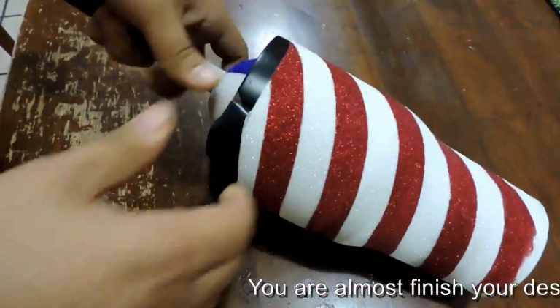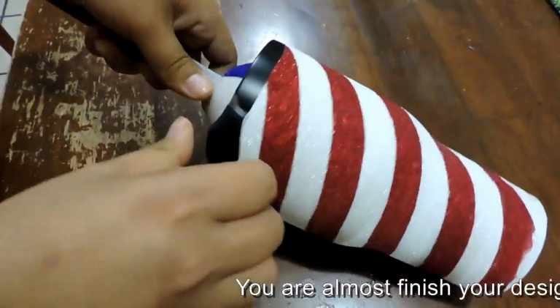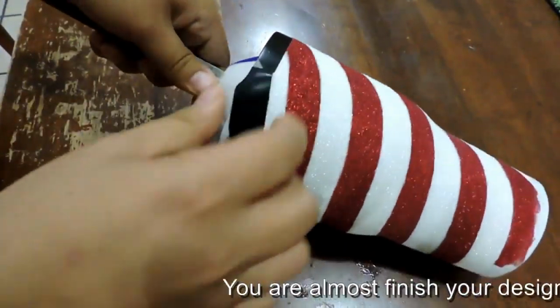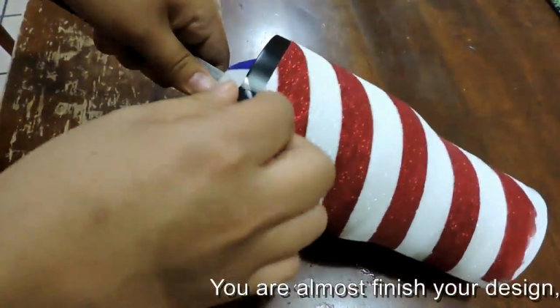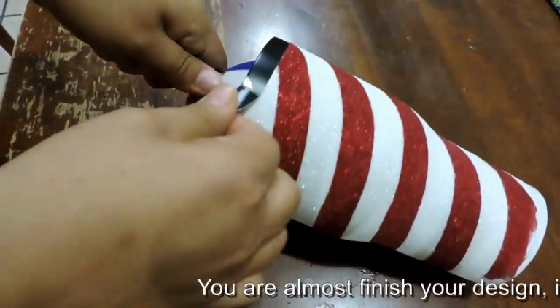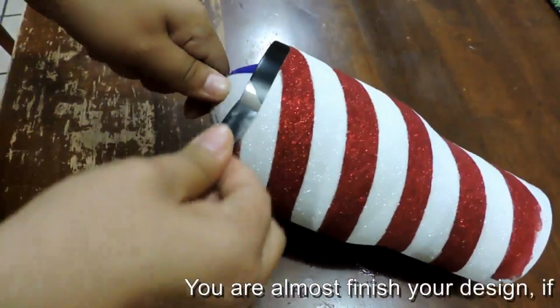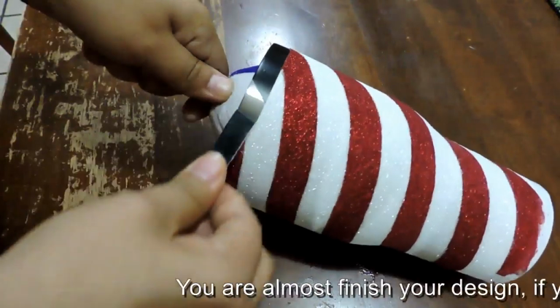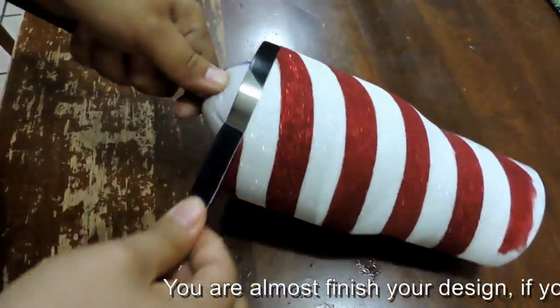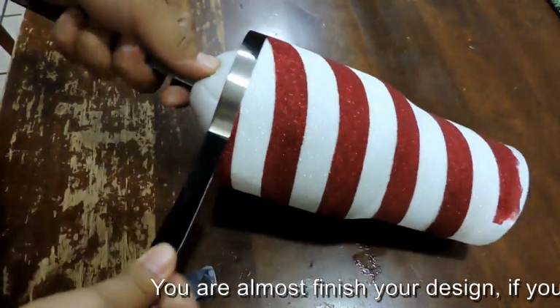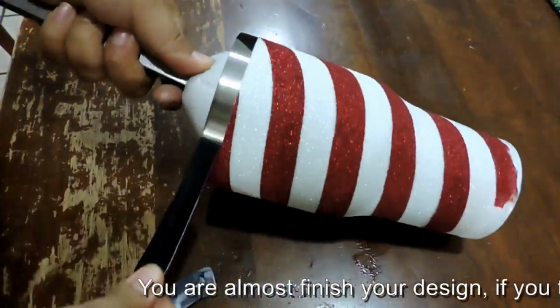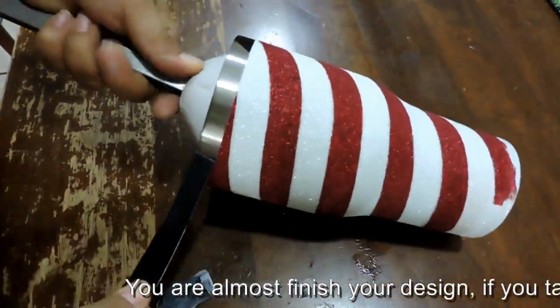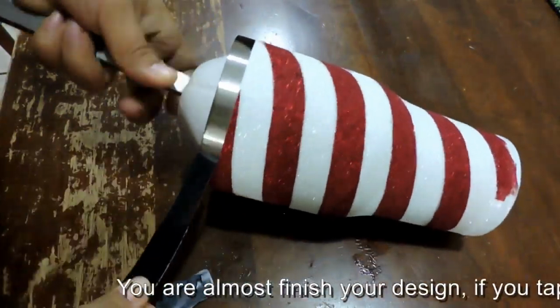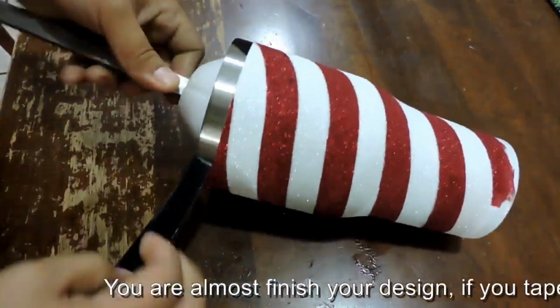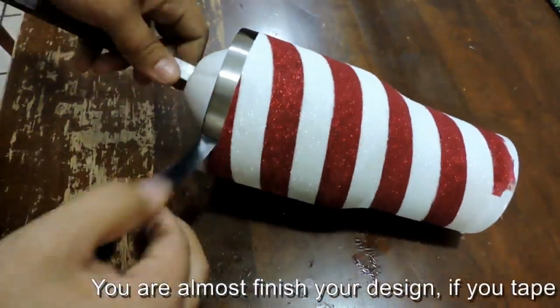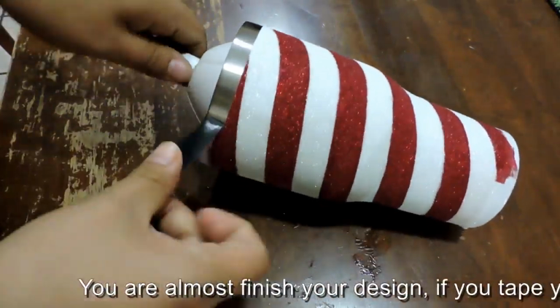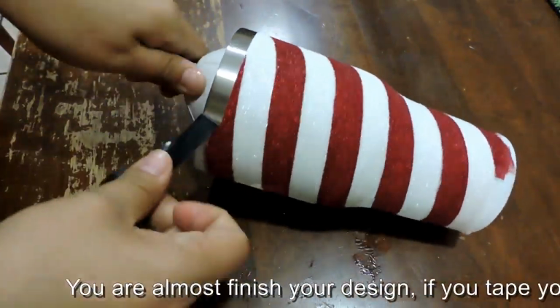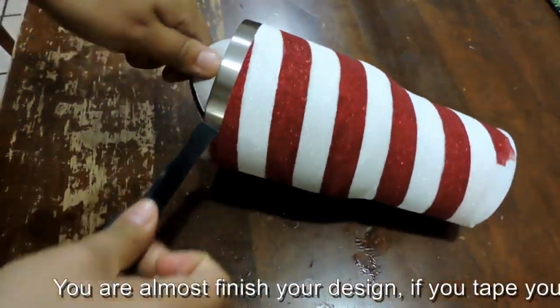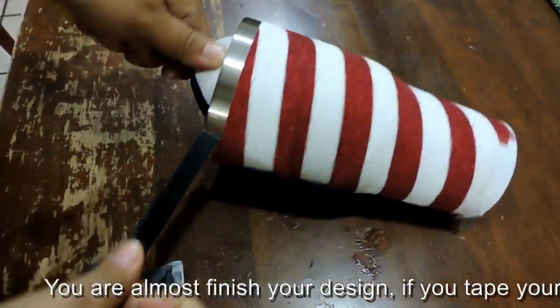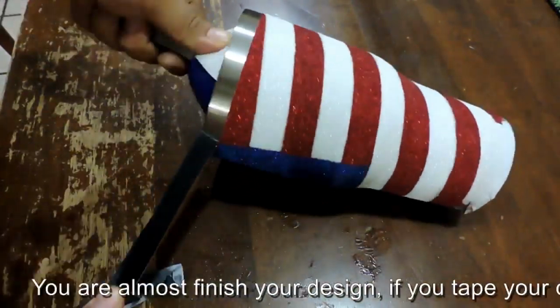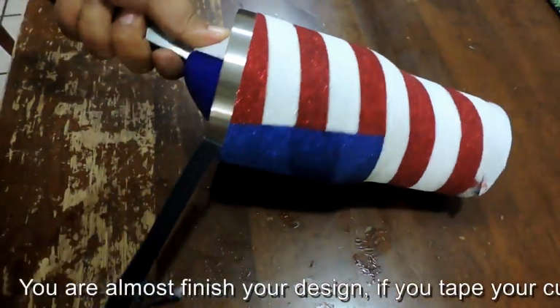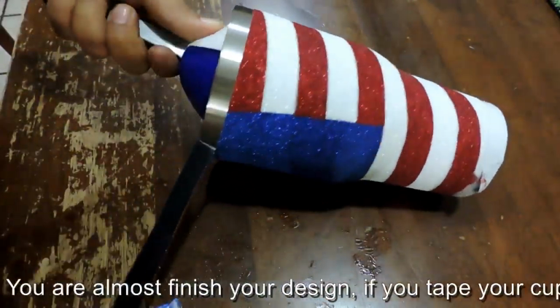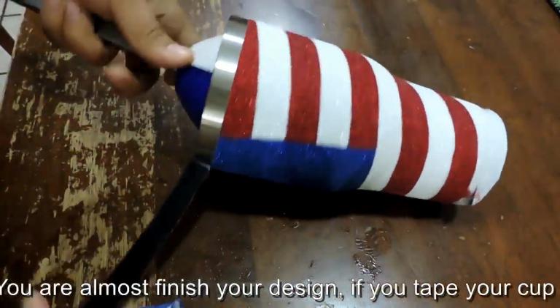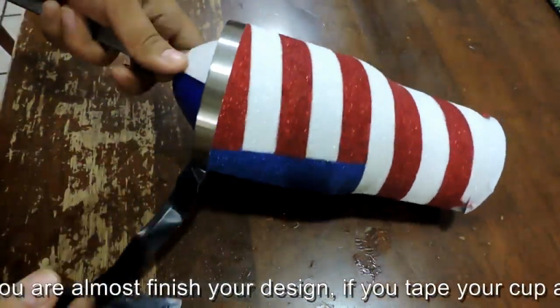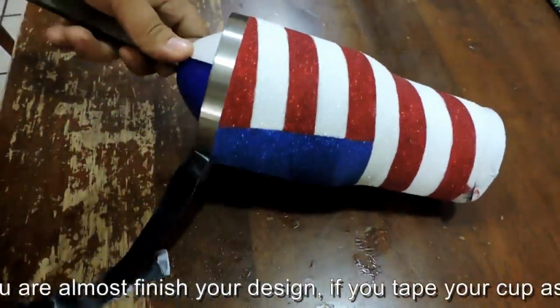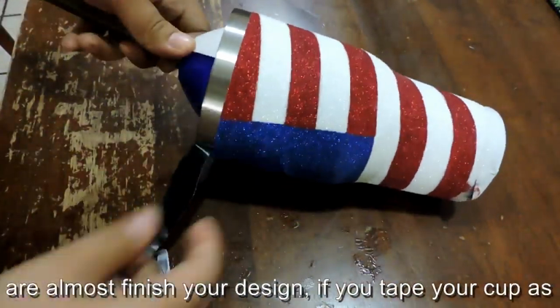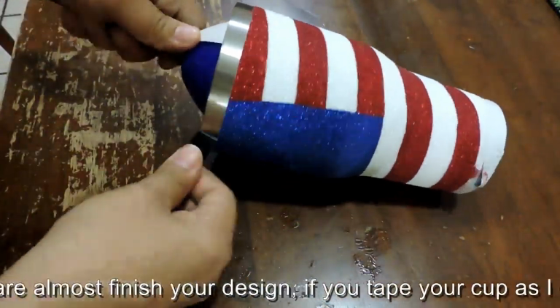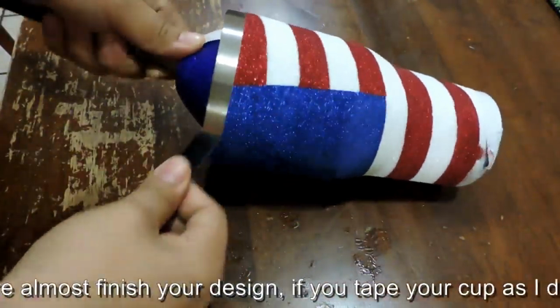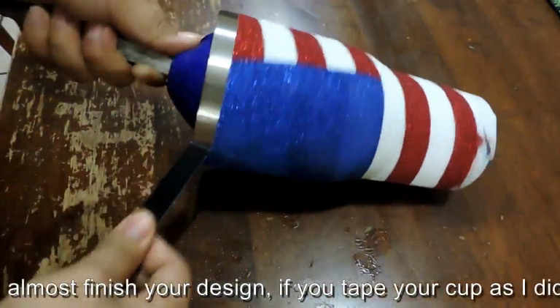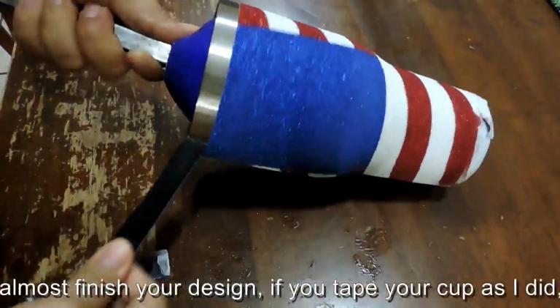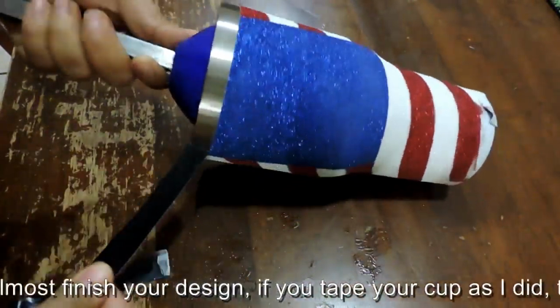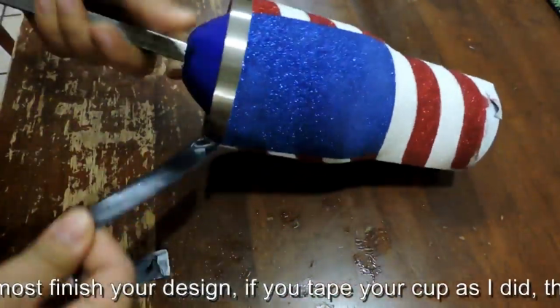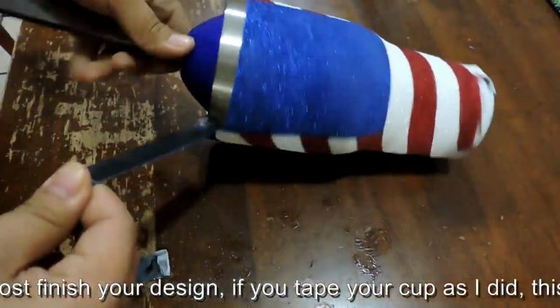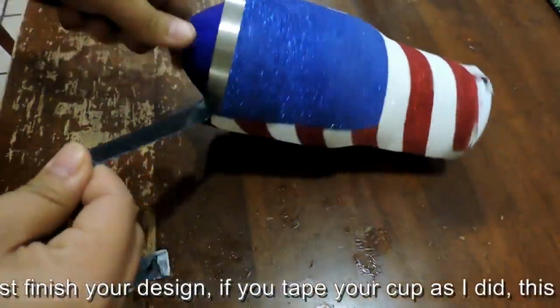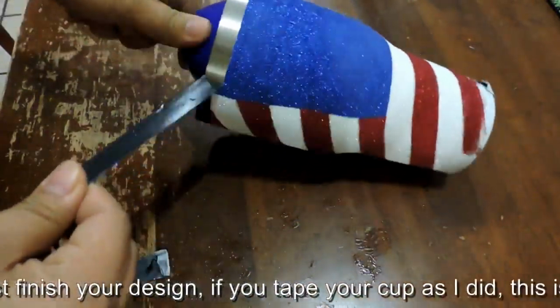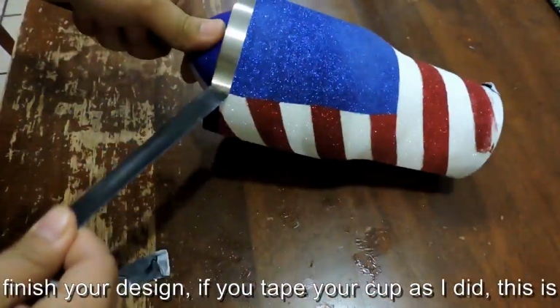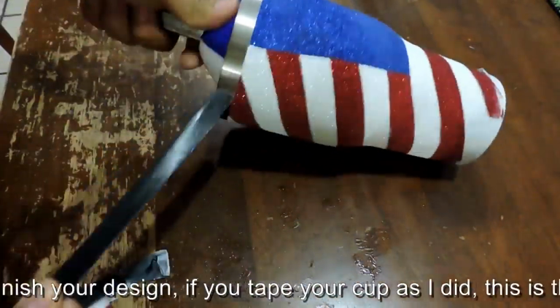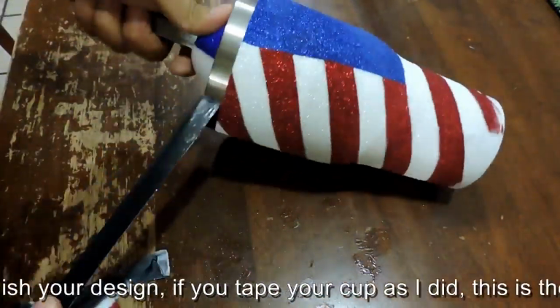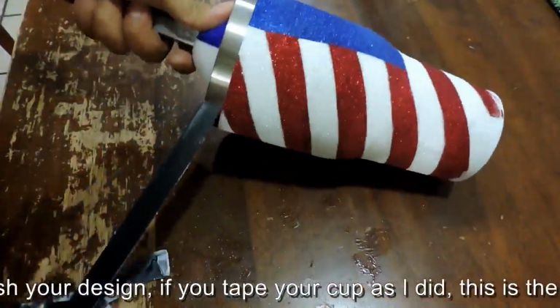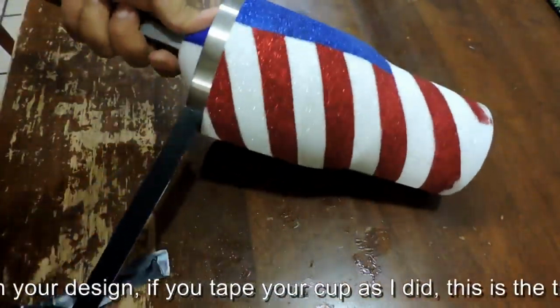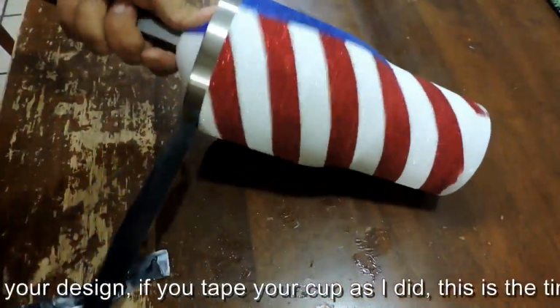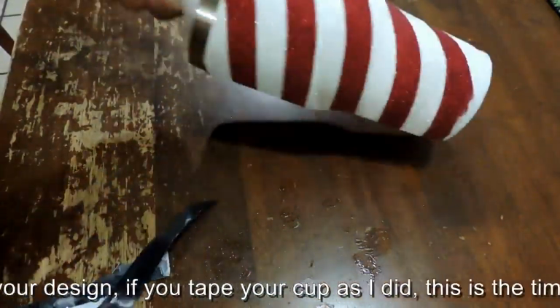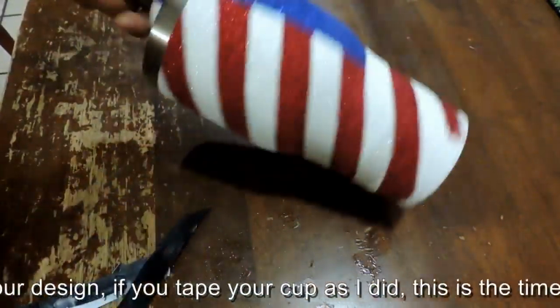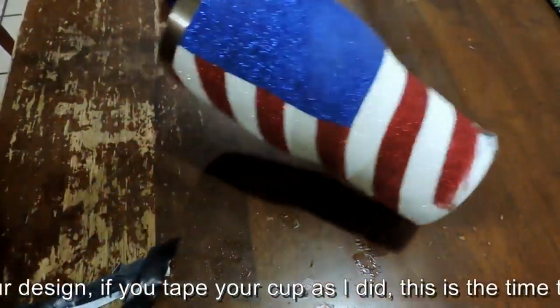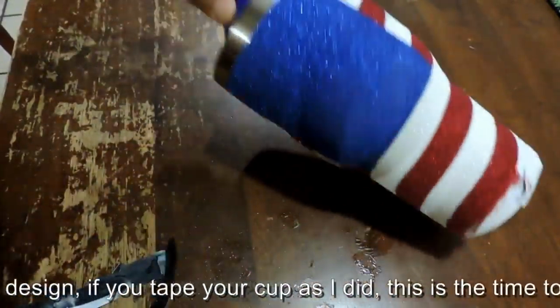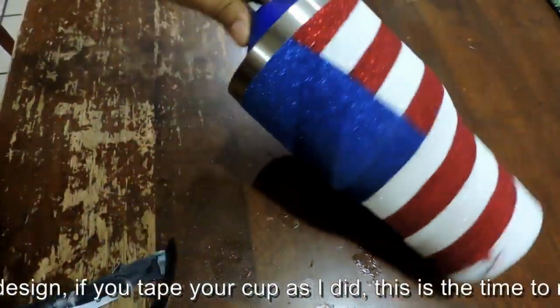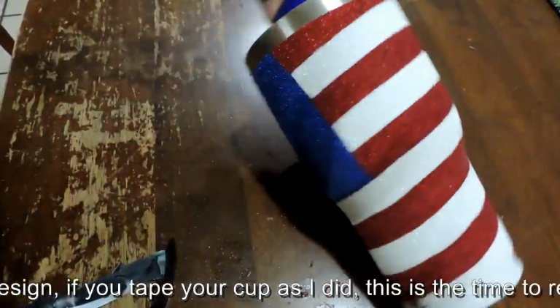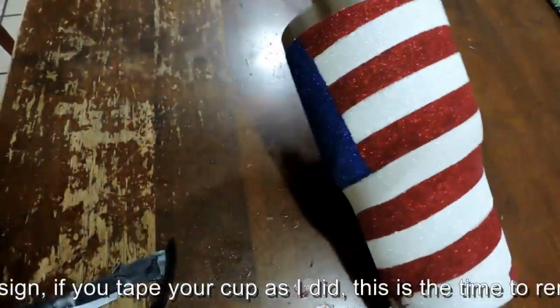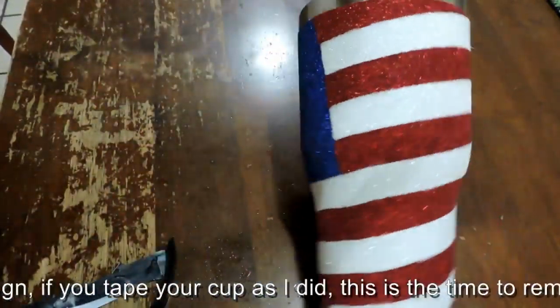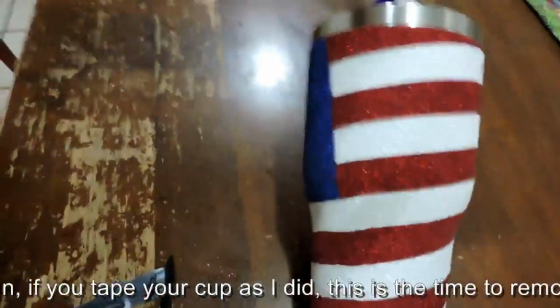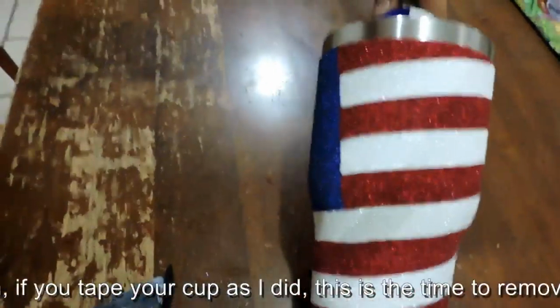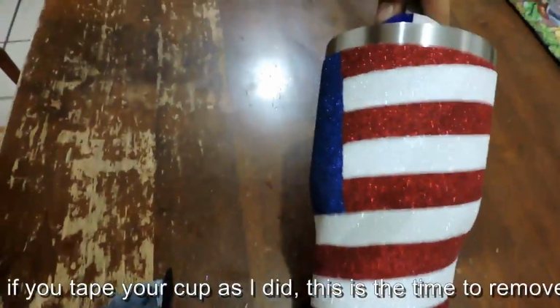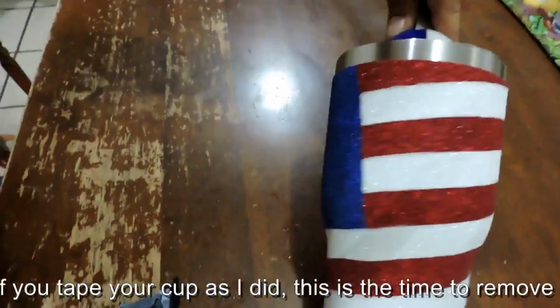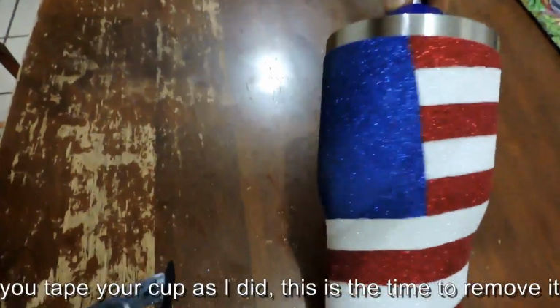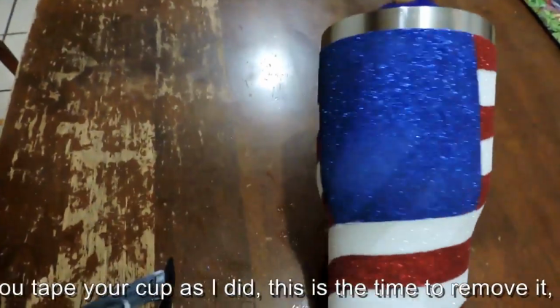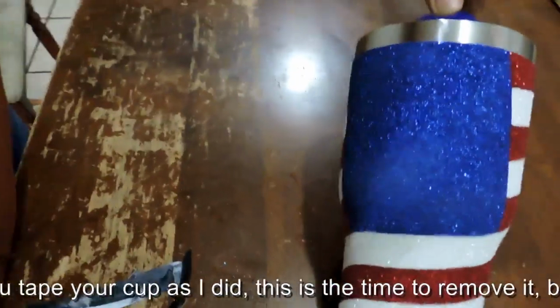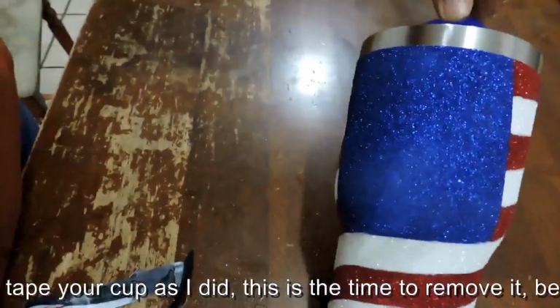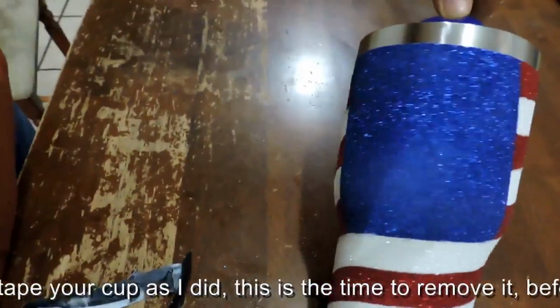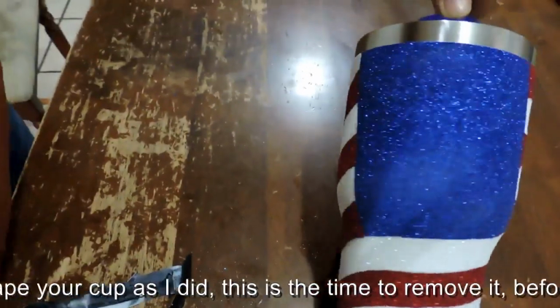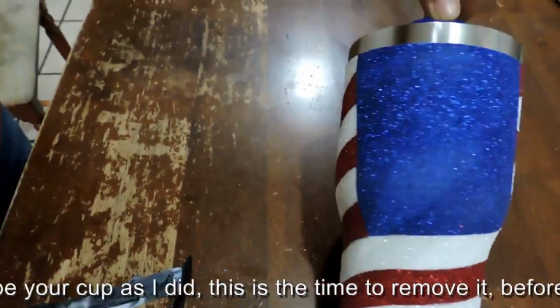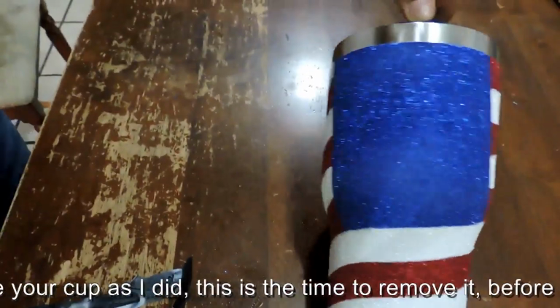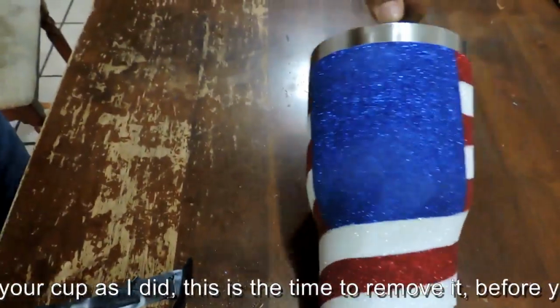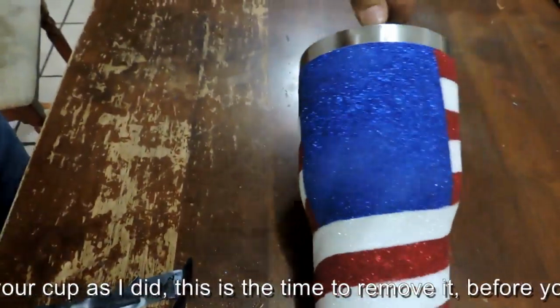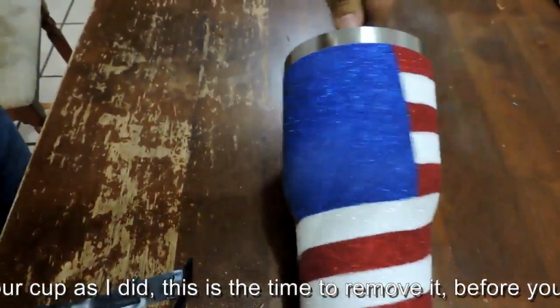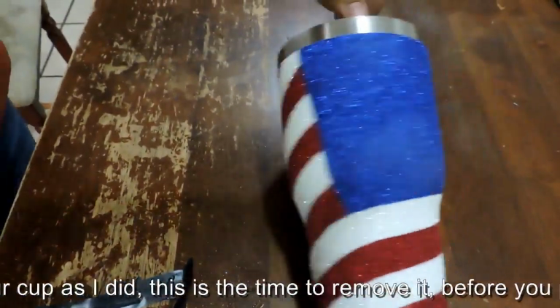You are almost finished with your design. If you taped your cup as I did, this is the time to remove it before you place your stars.